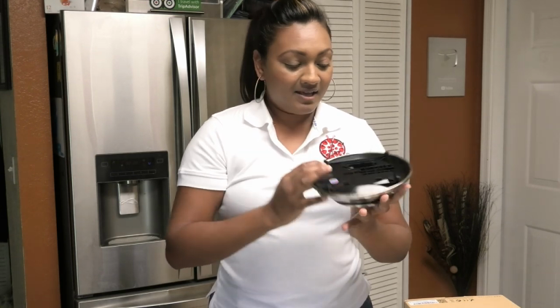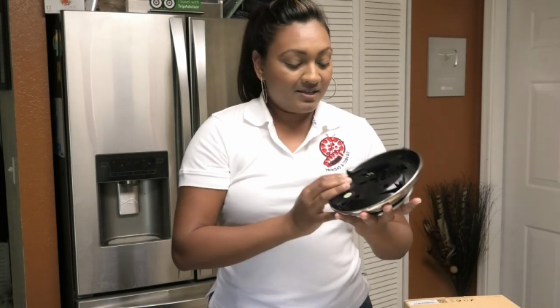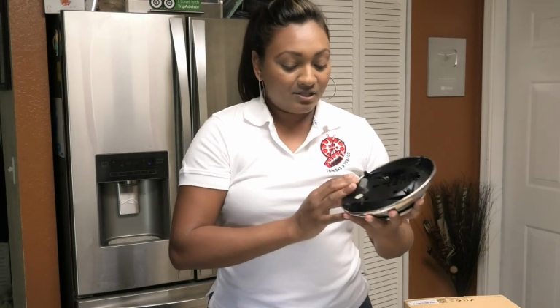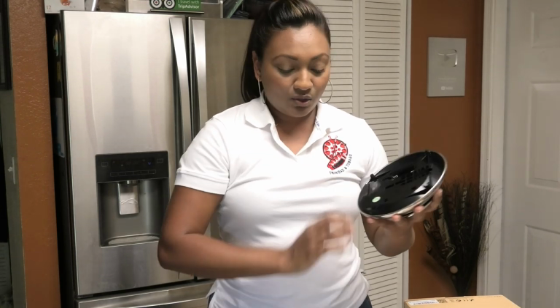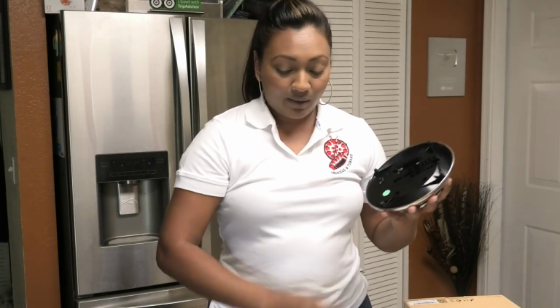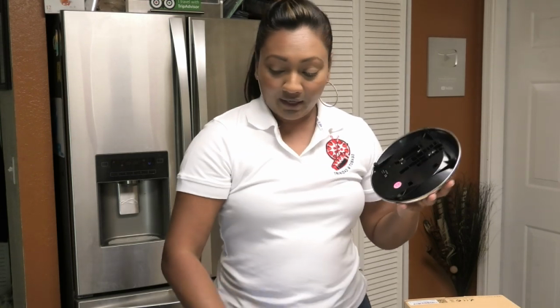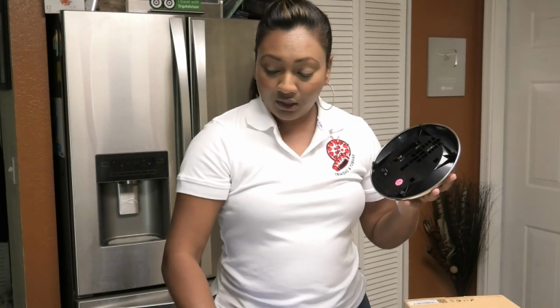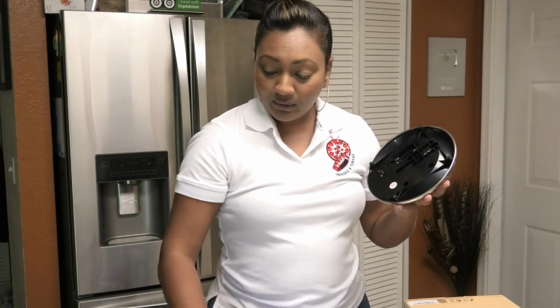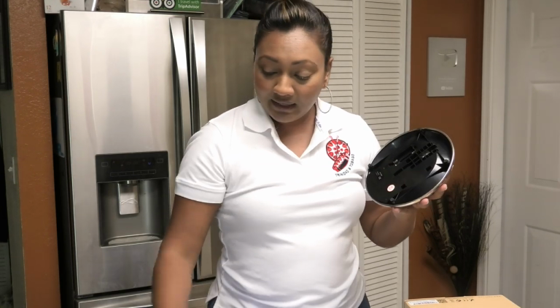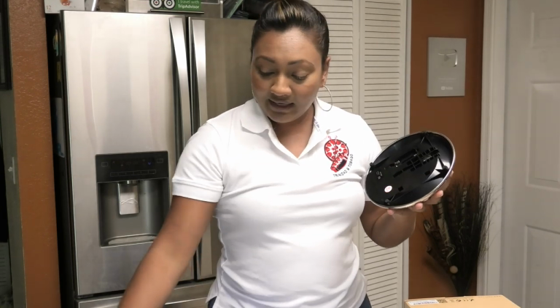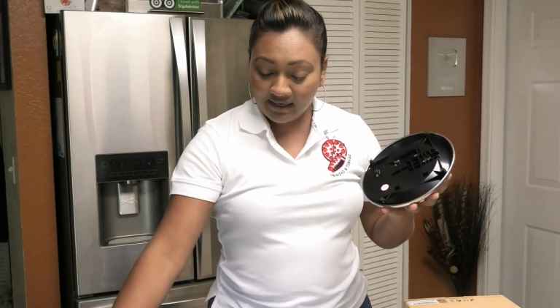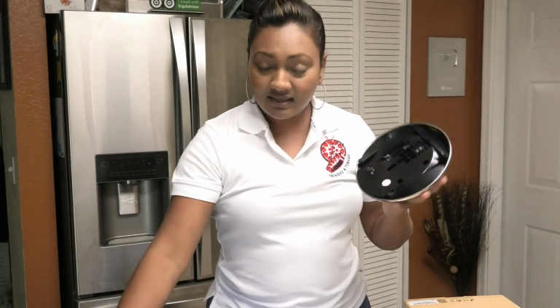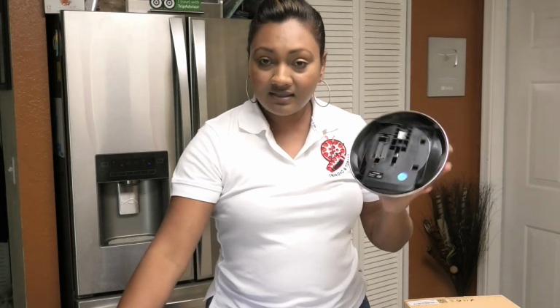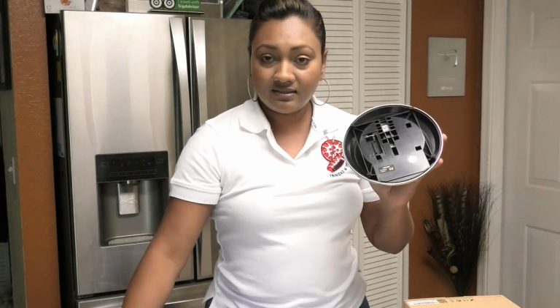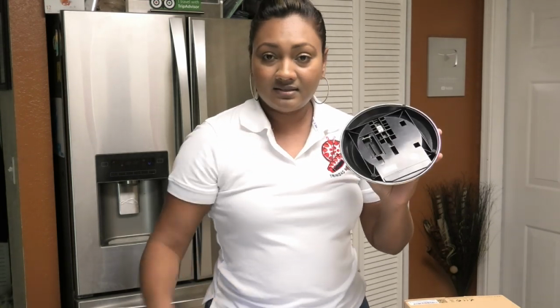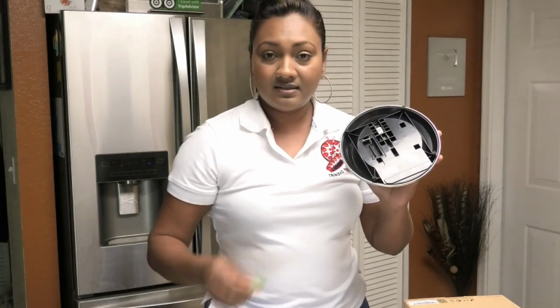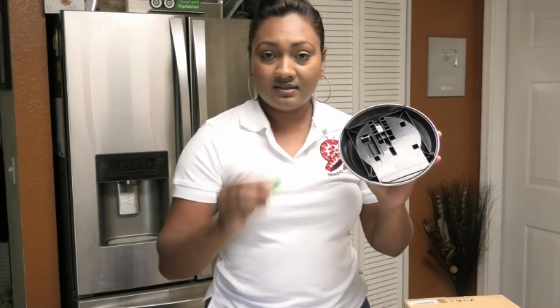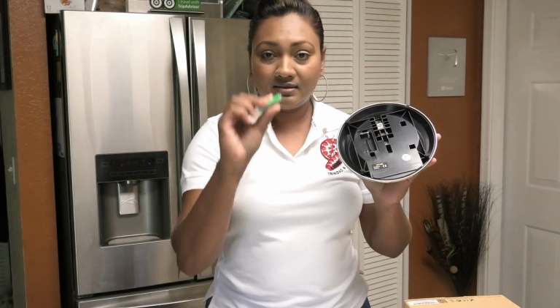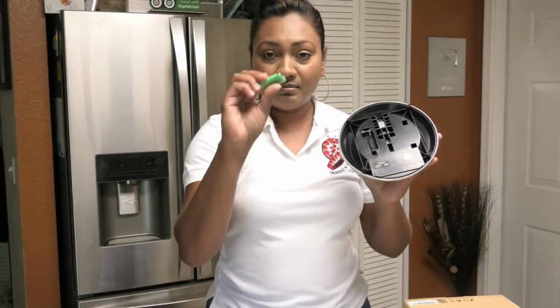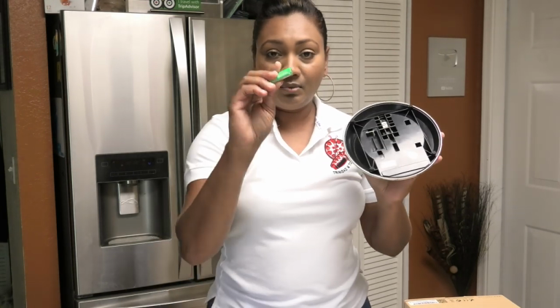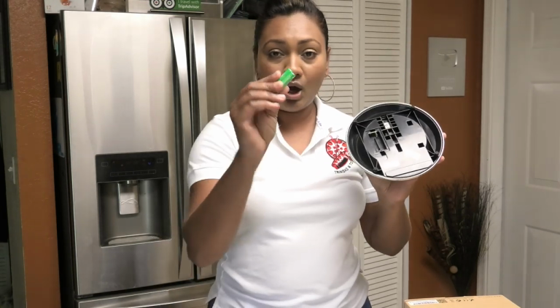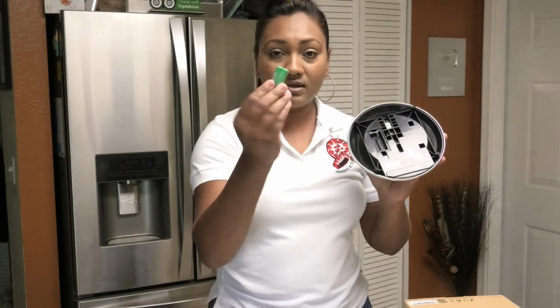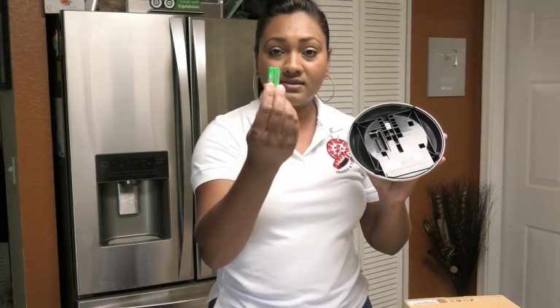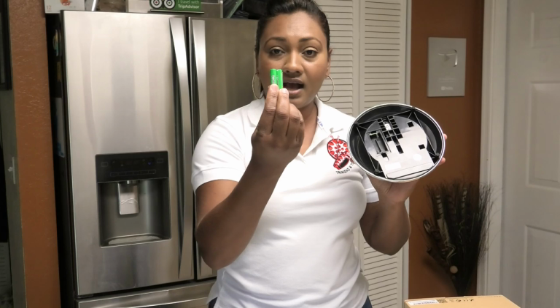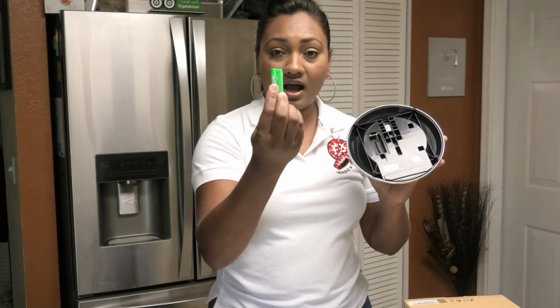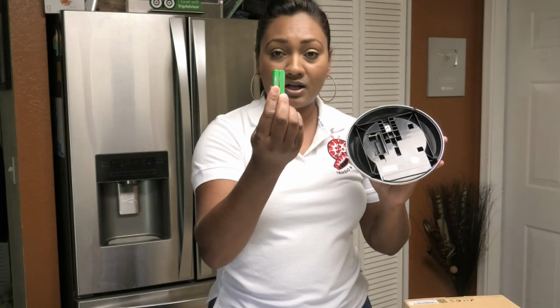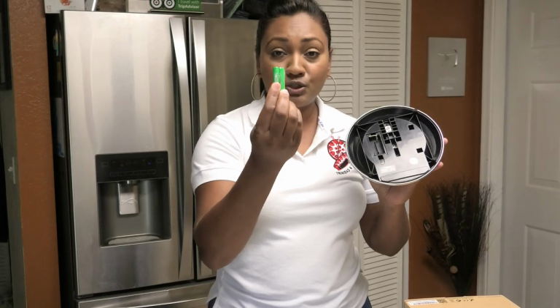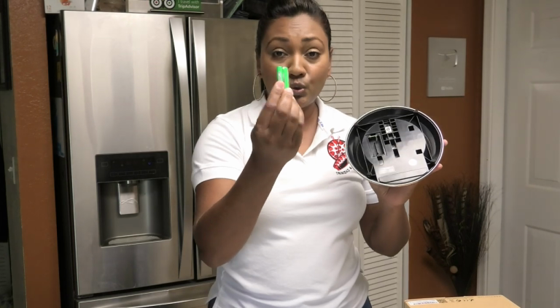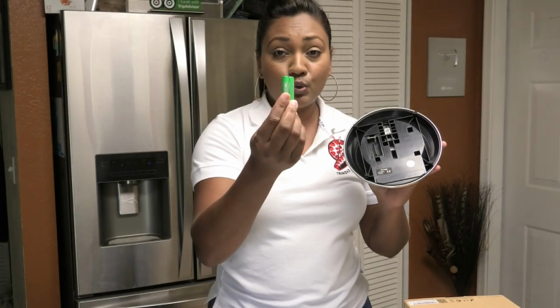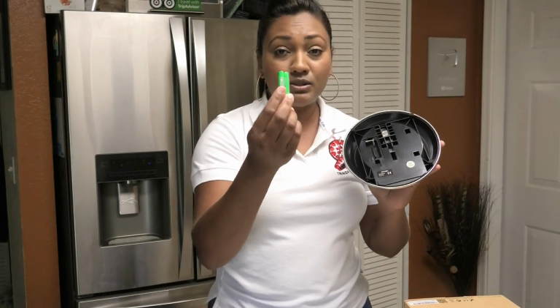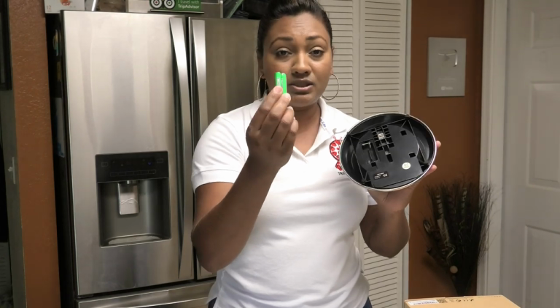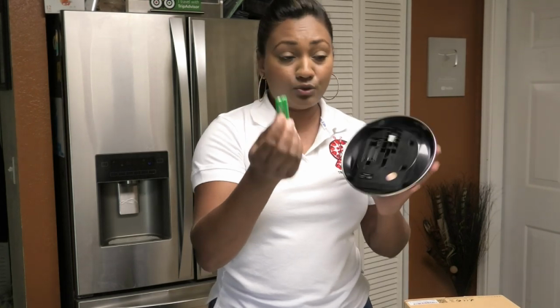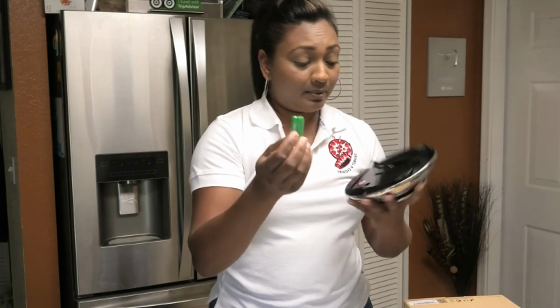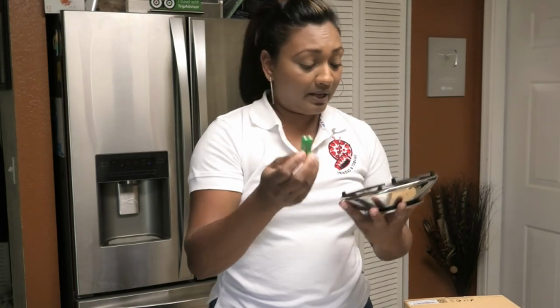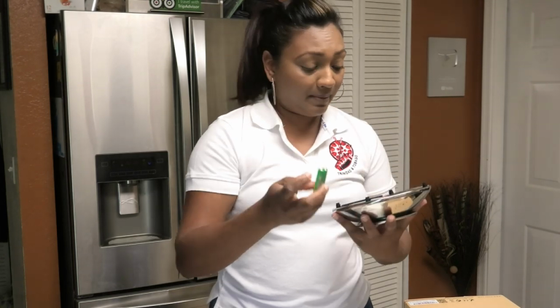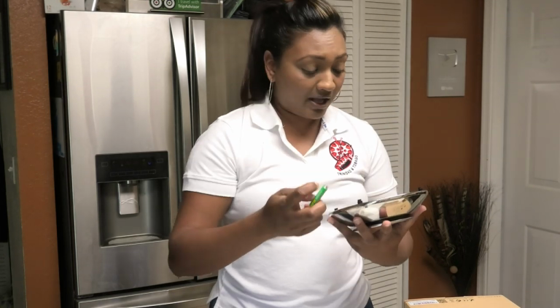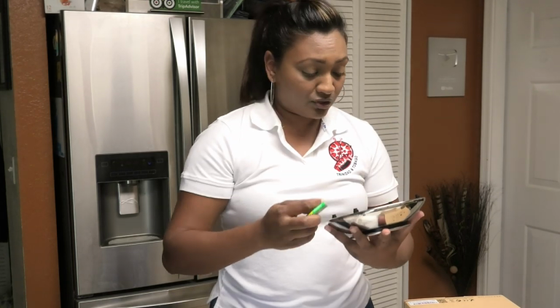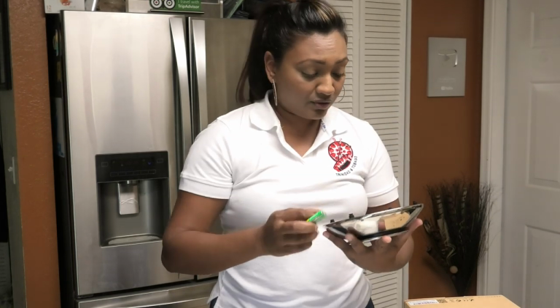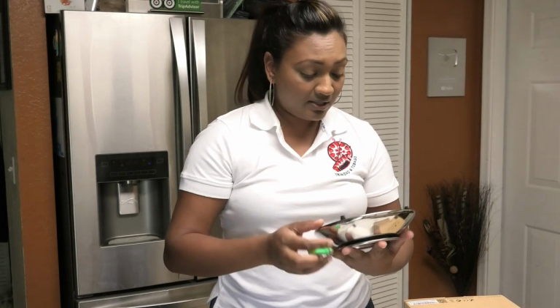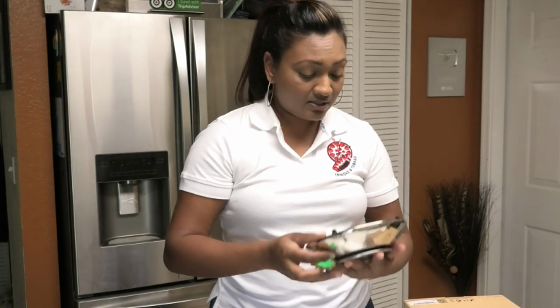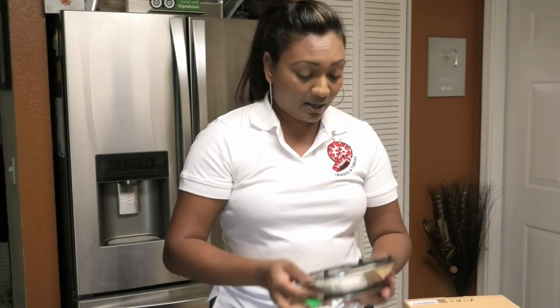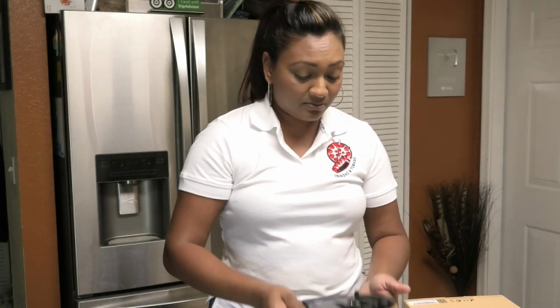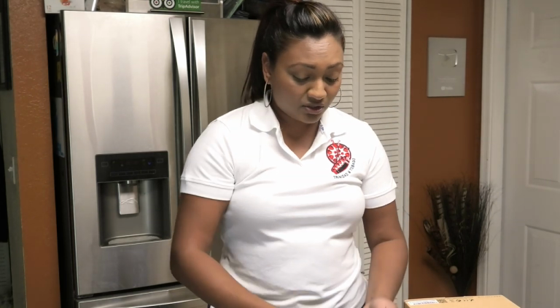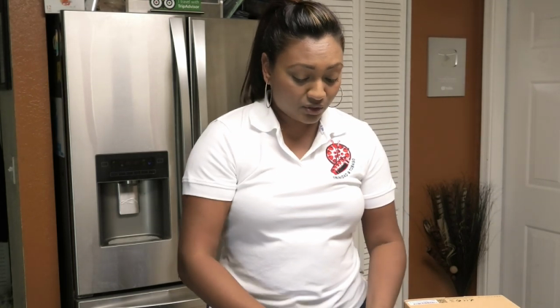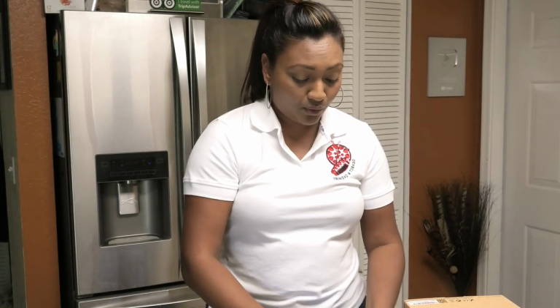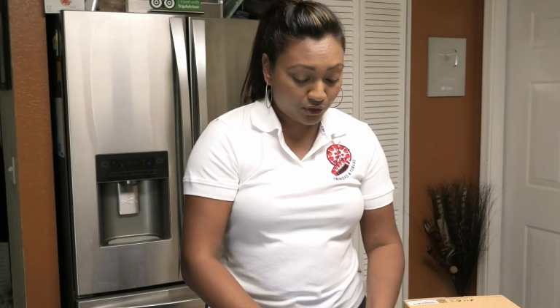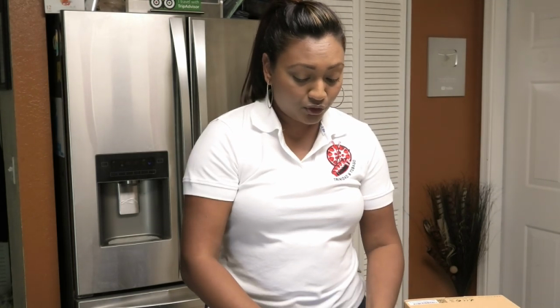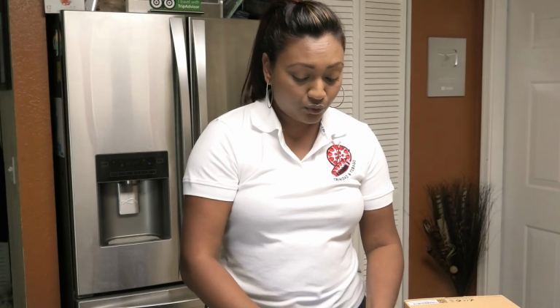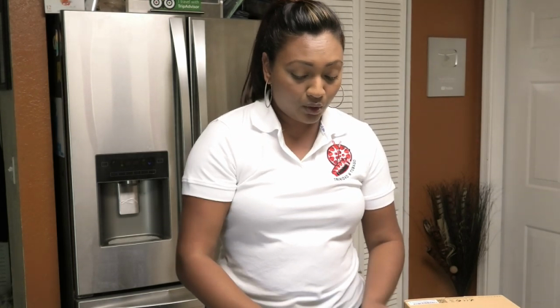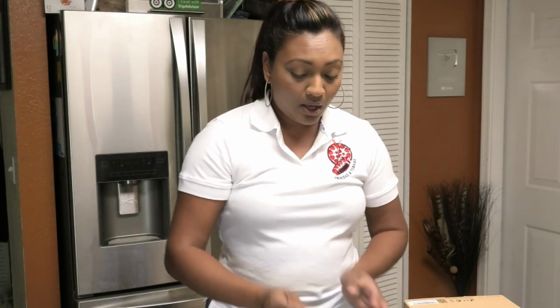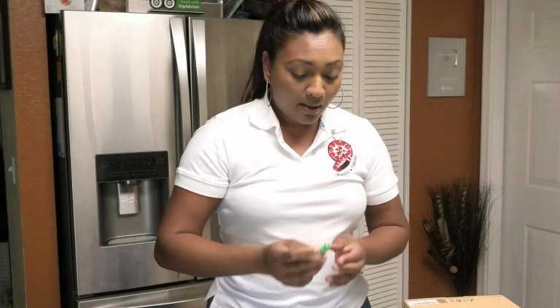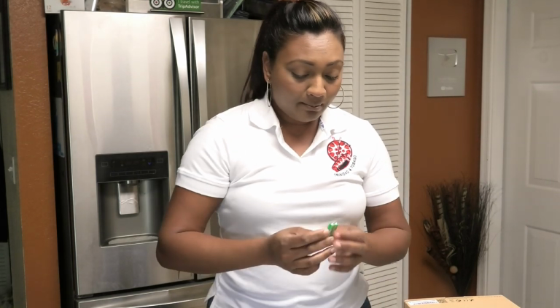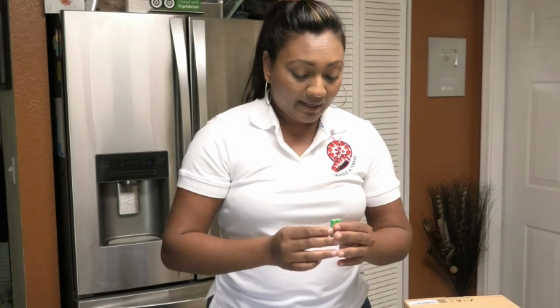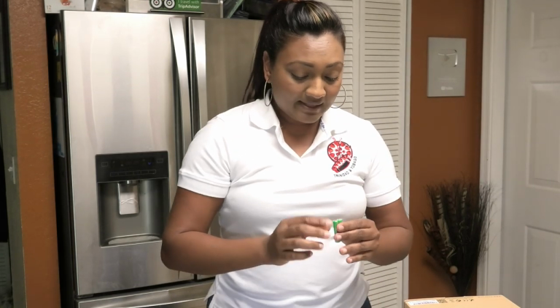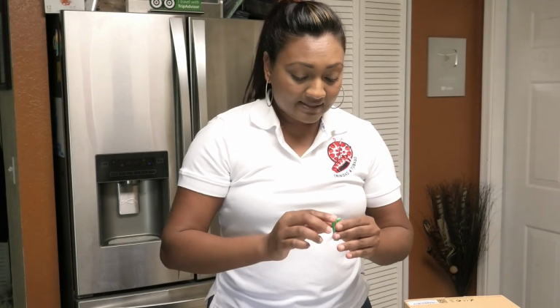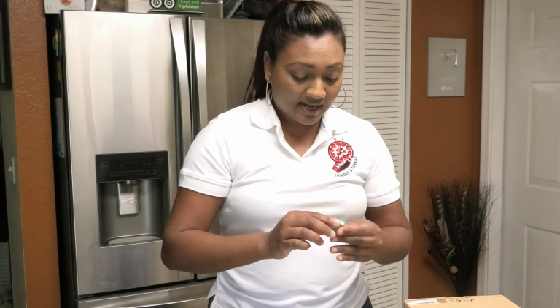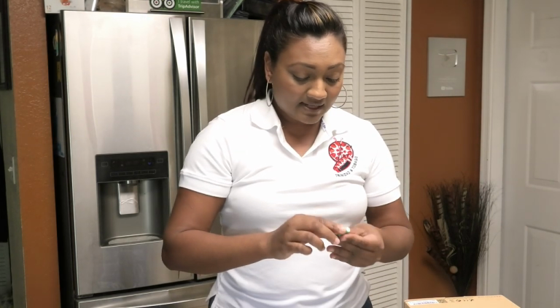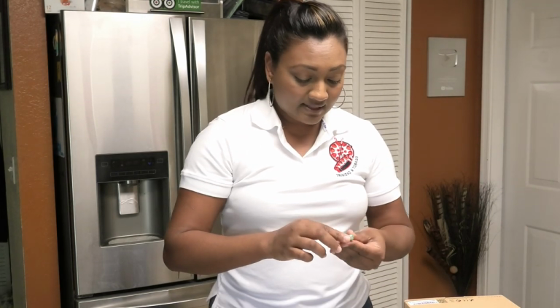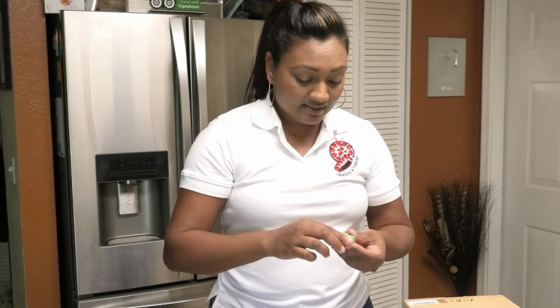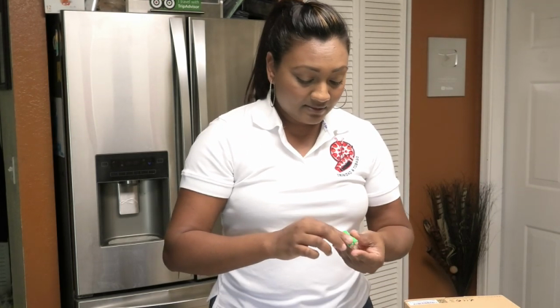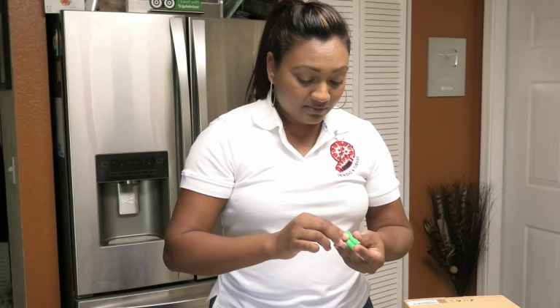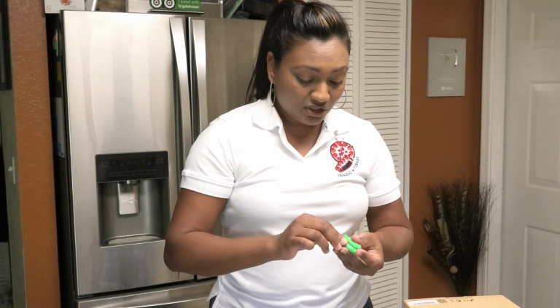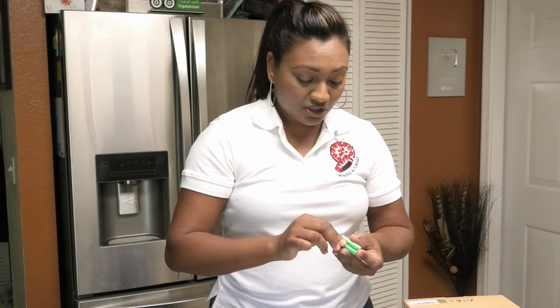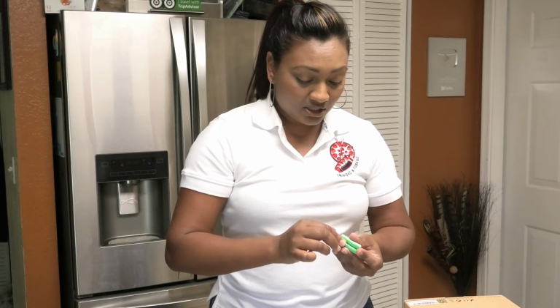Included in the box are two AAA batteries. So I'm just going to place that in the machine.